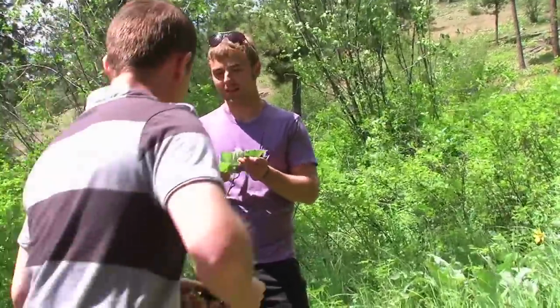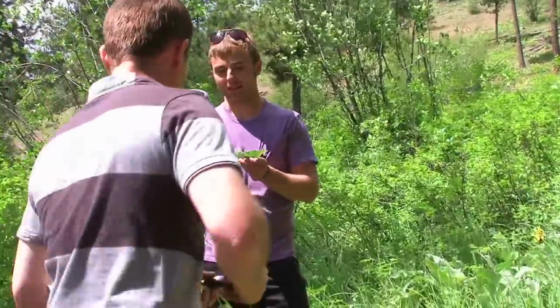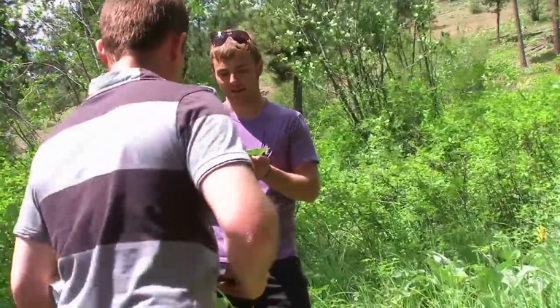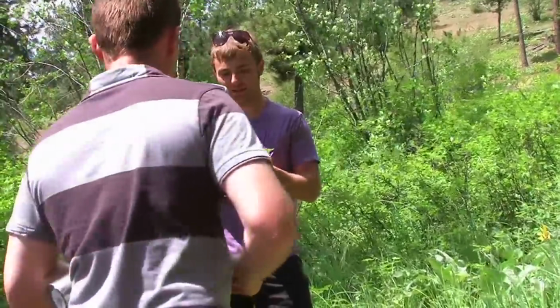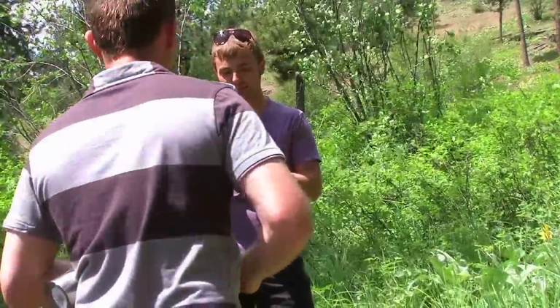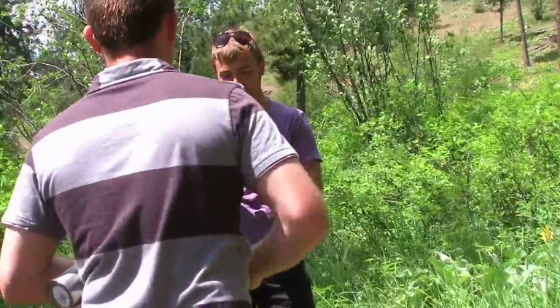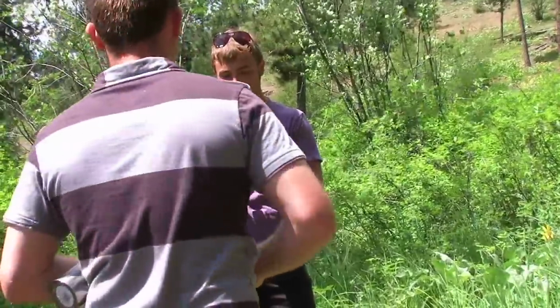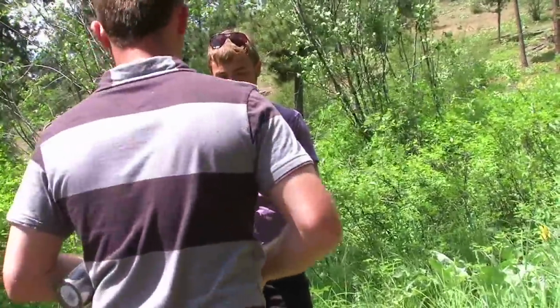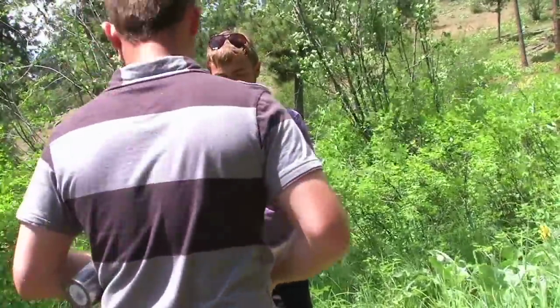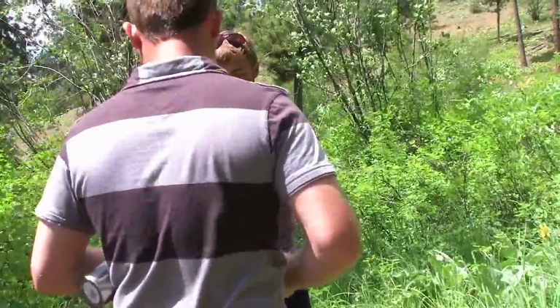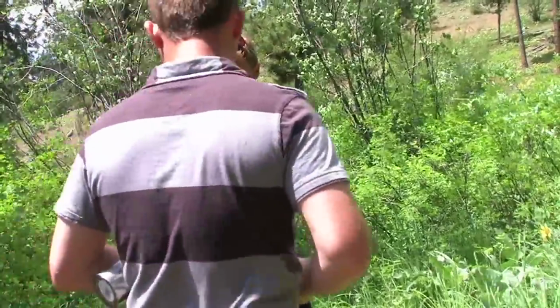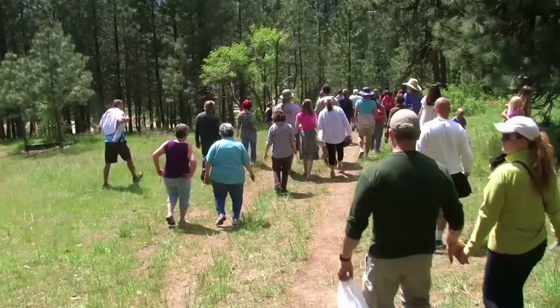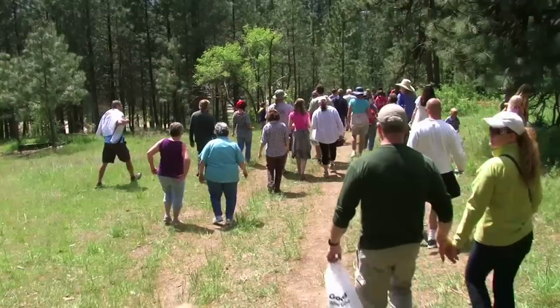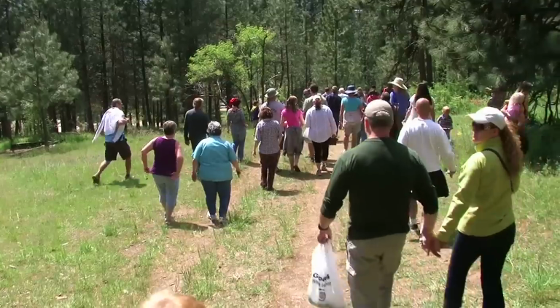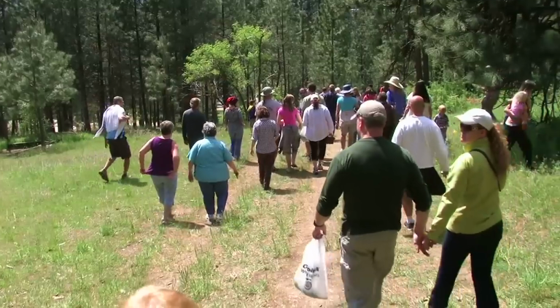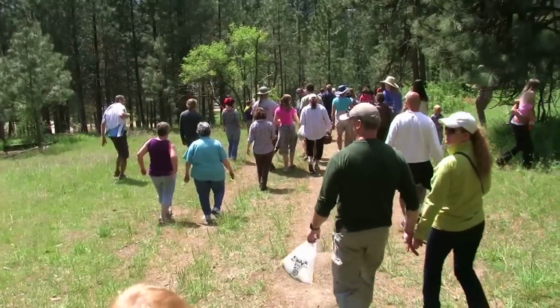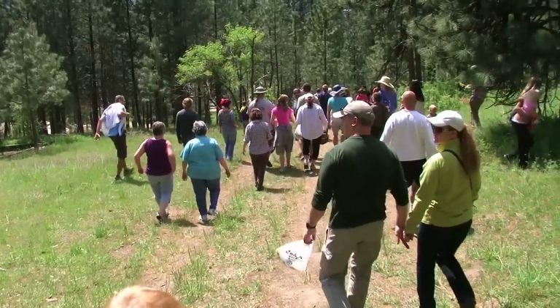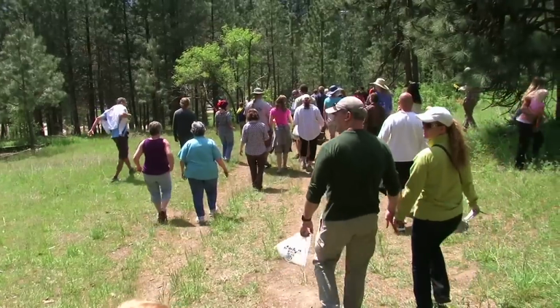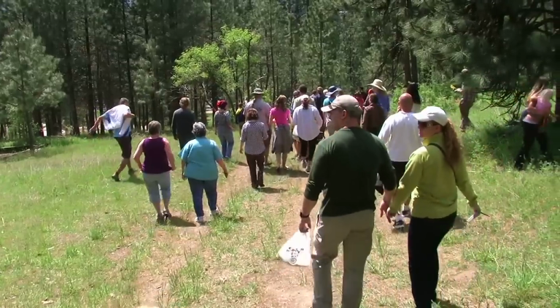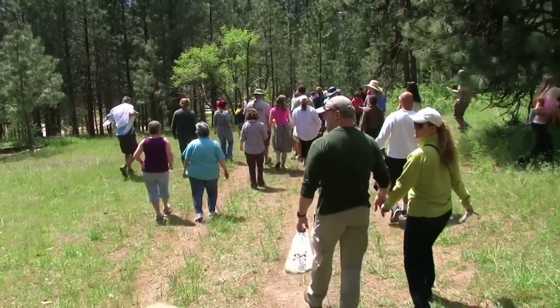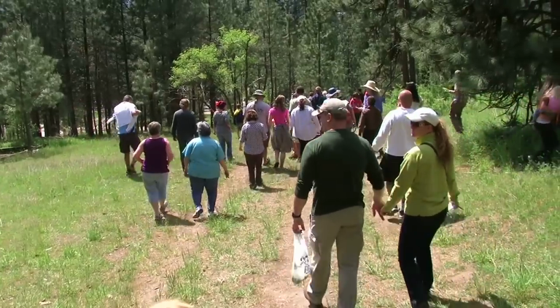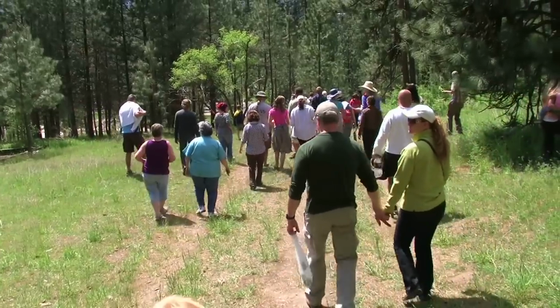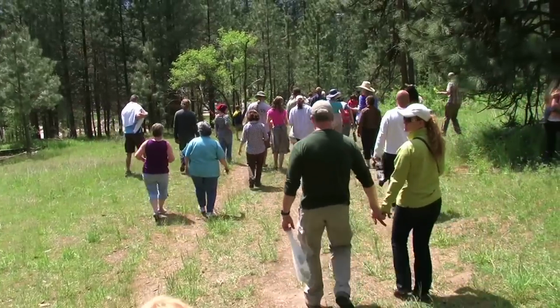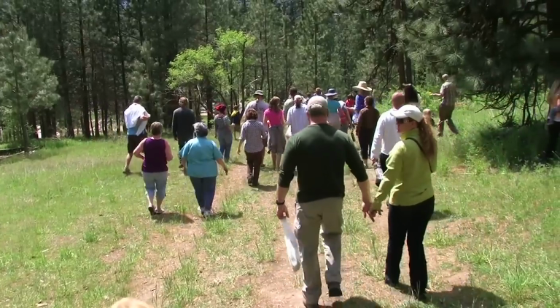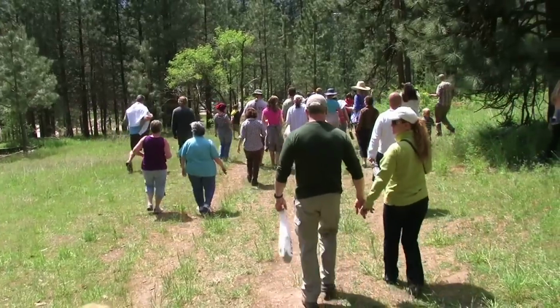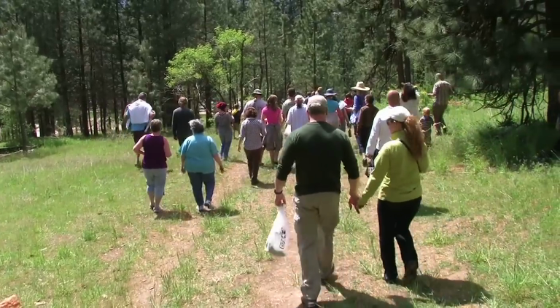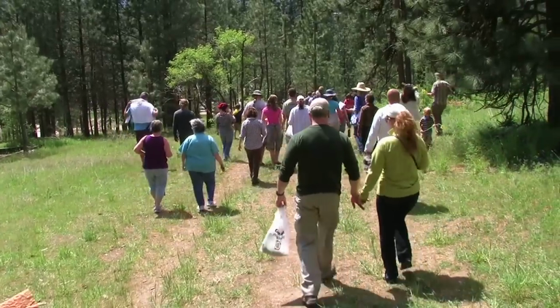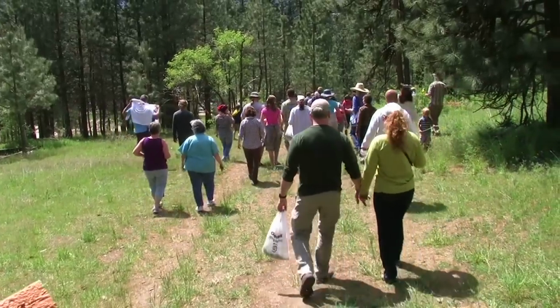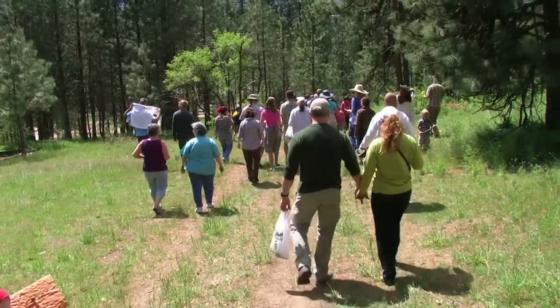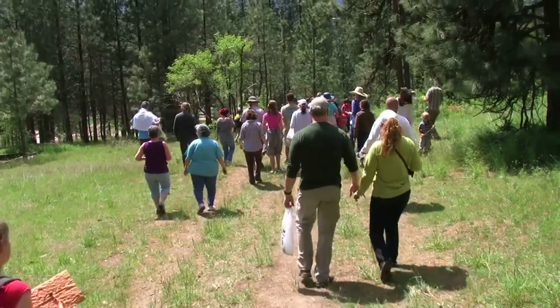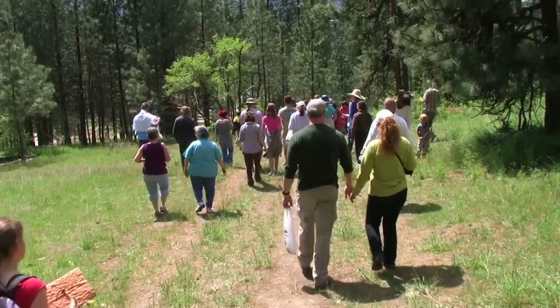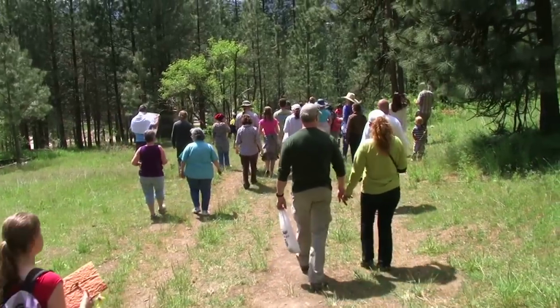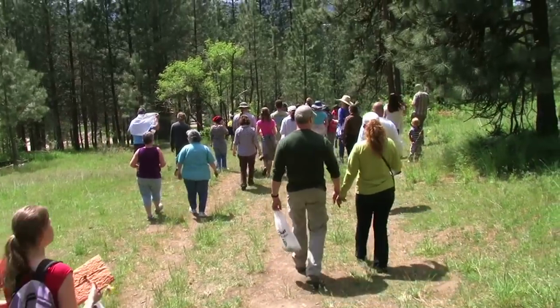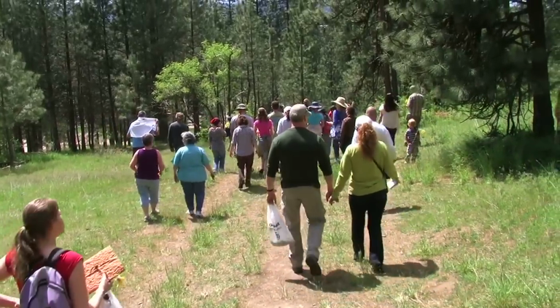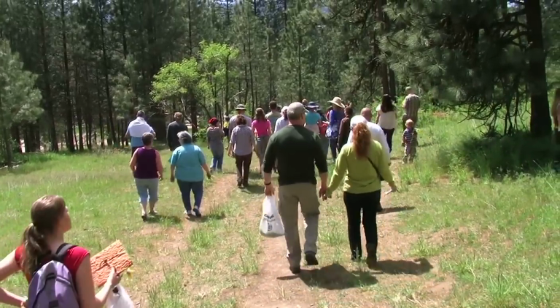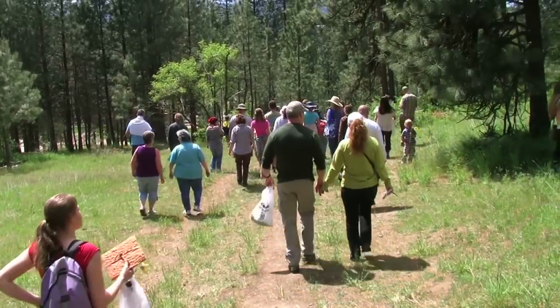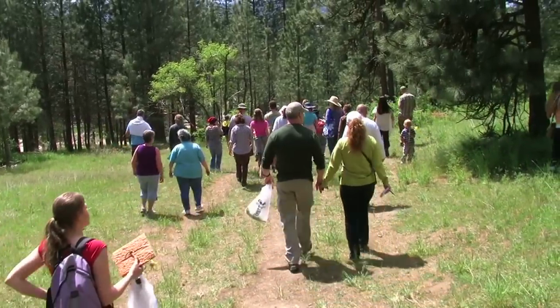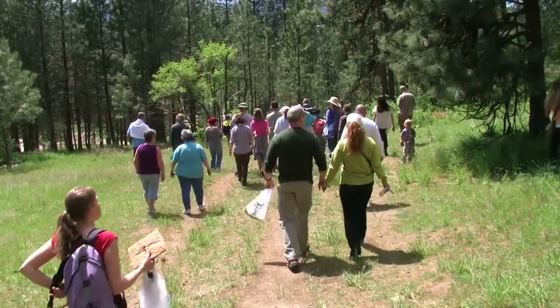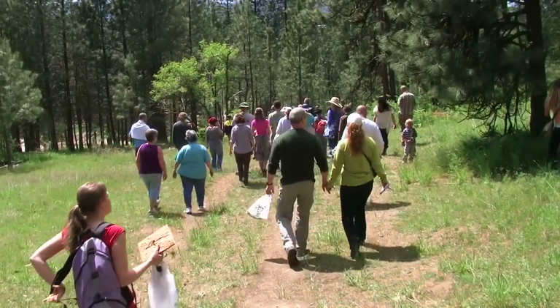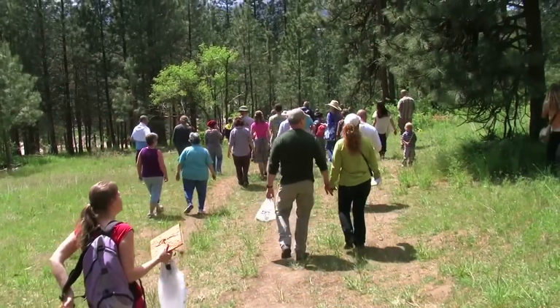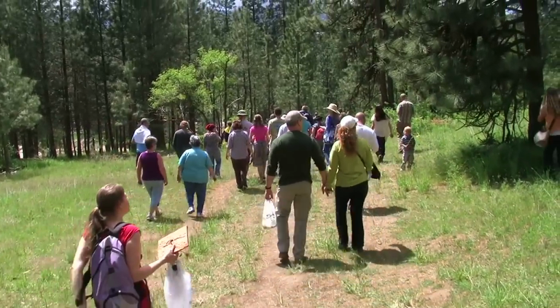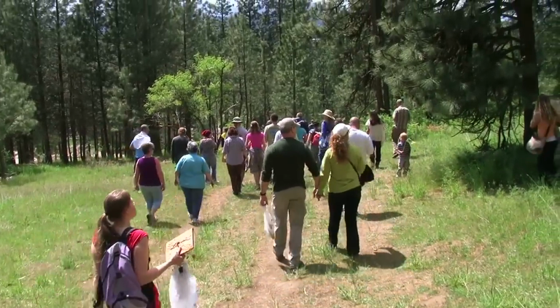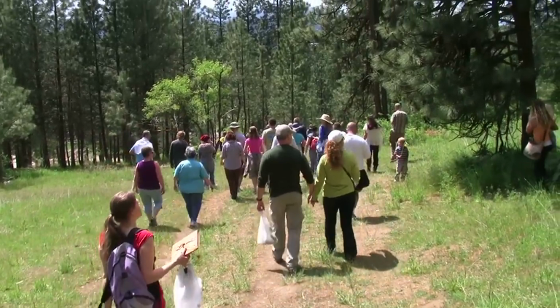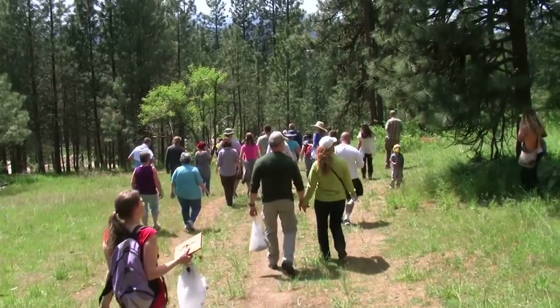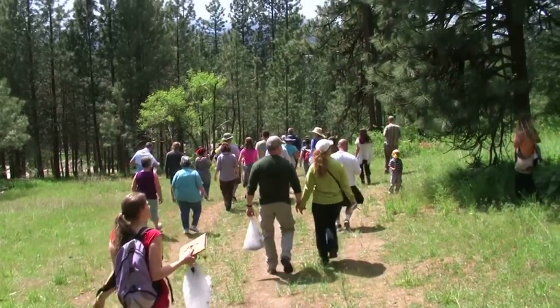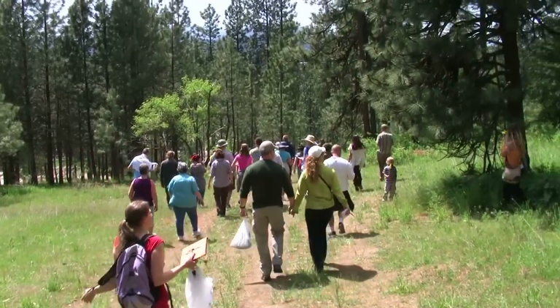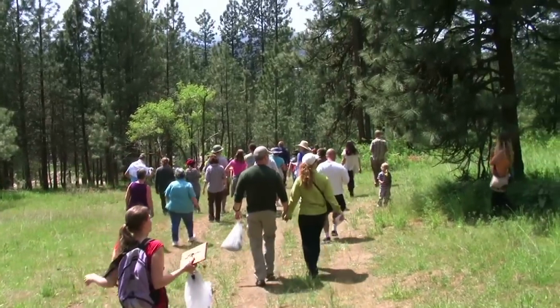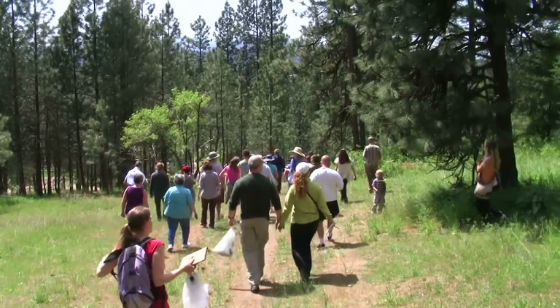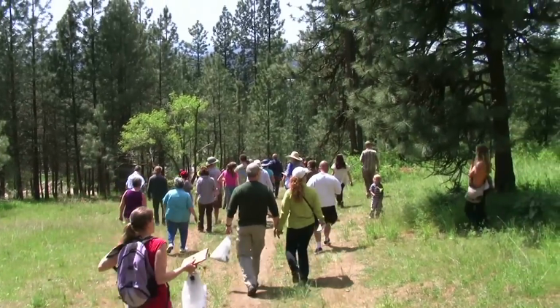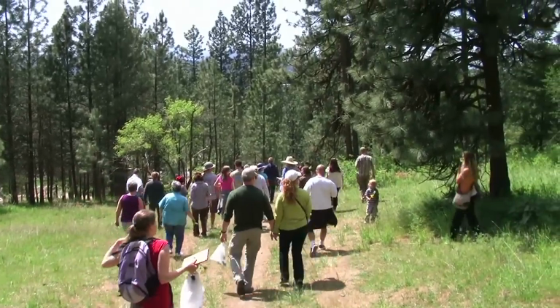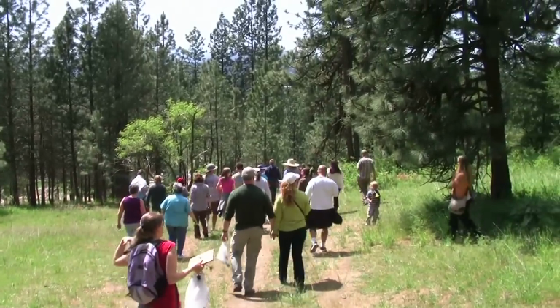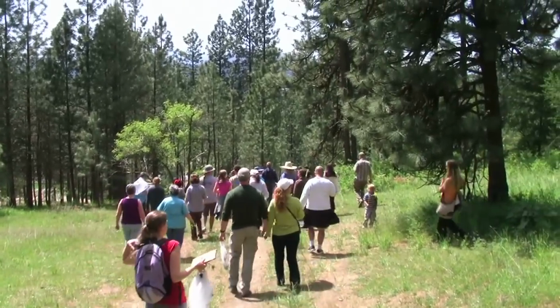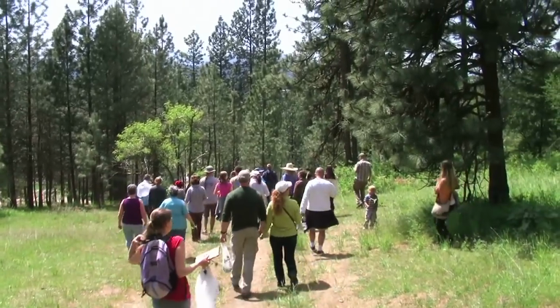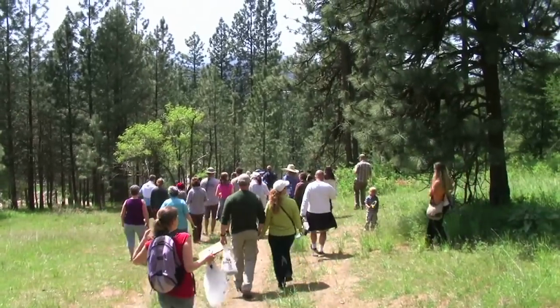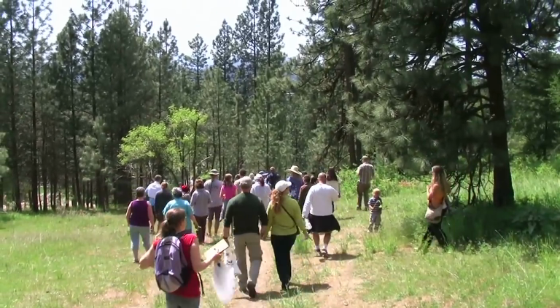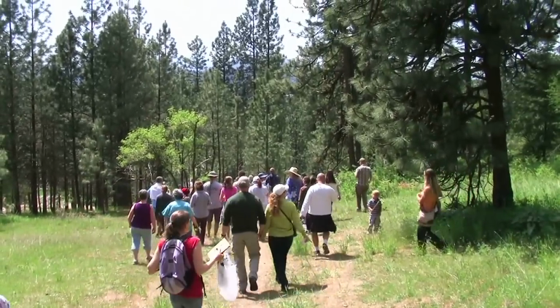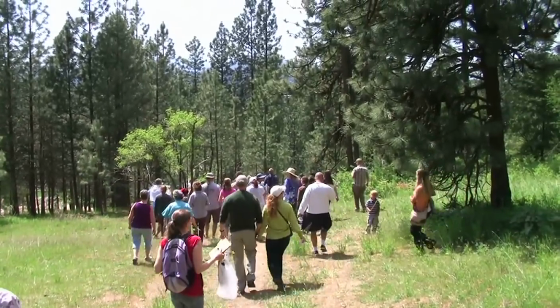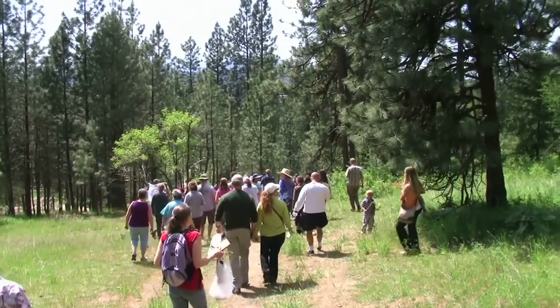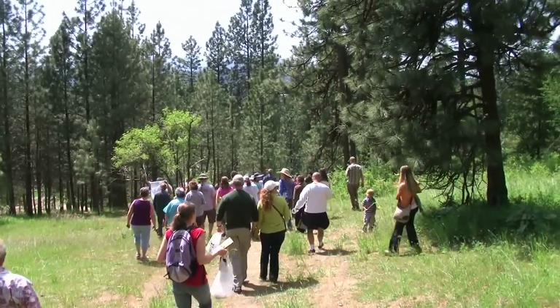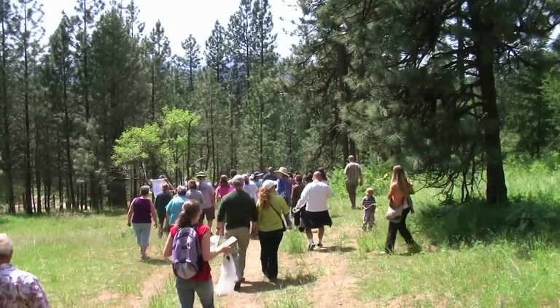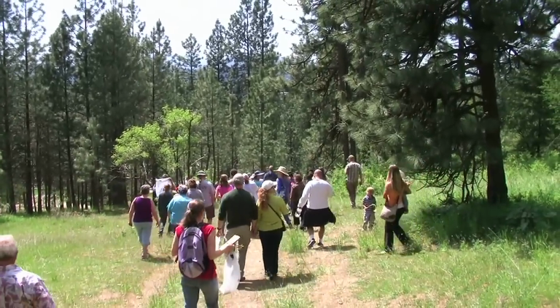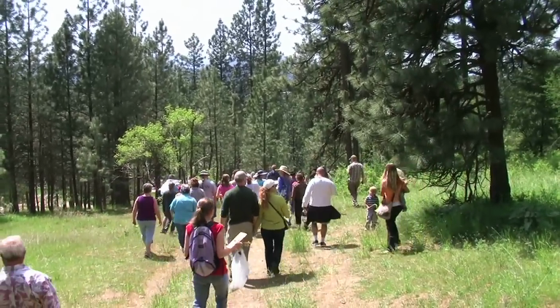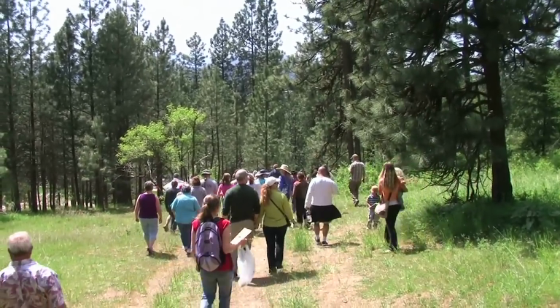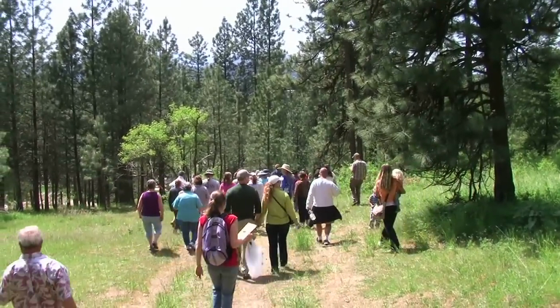Let's make our way back to the car. I'm starting to lose my voice. I'll answer a few questions and then we'll release you into the world.